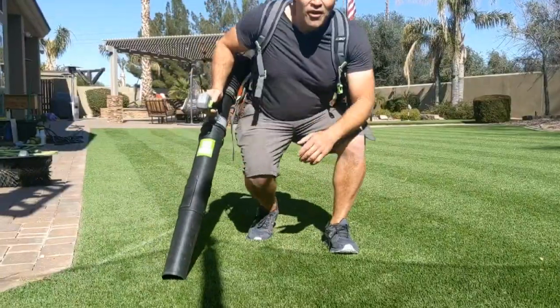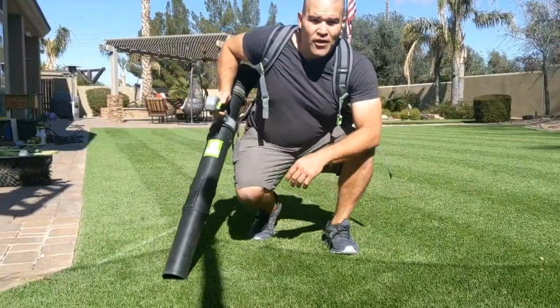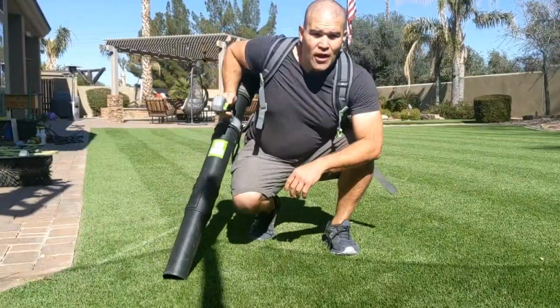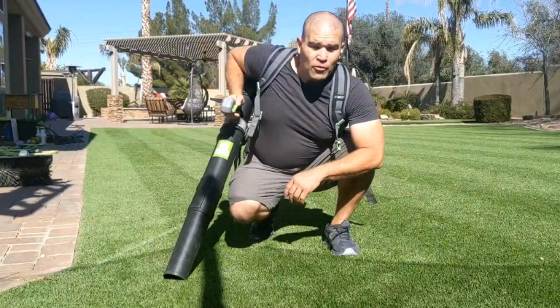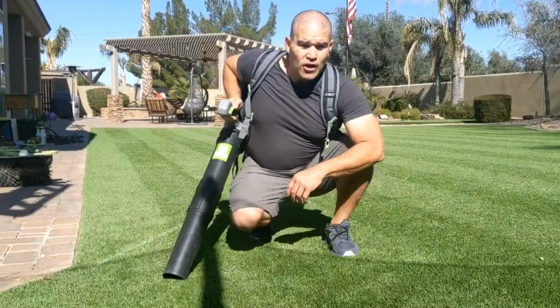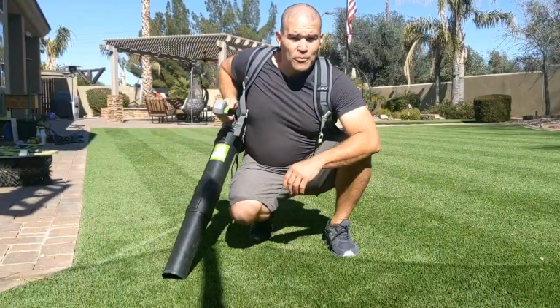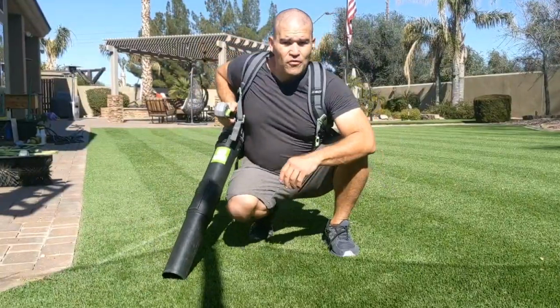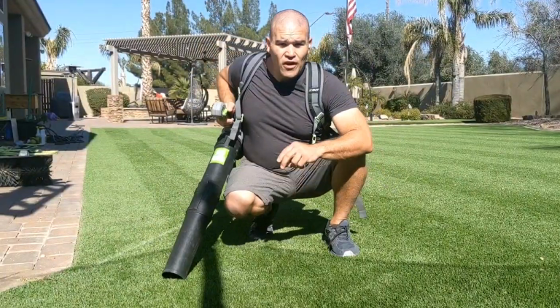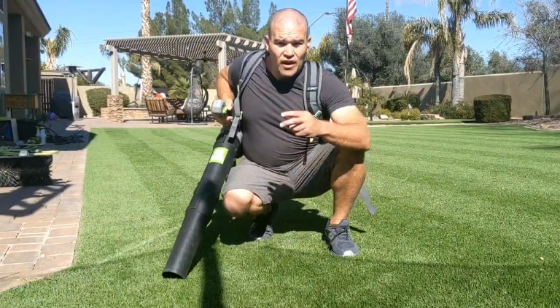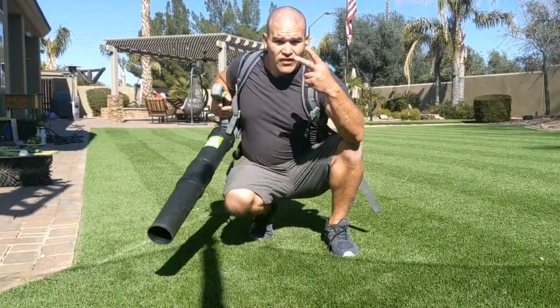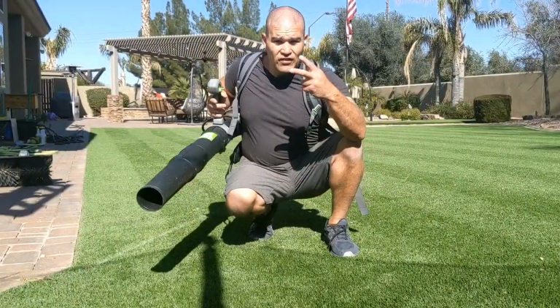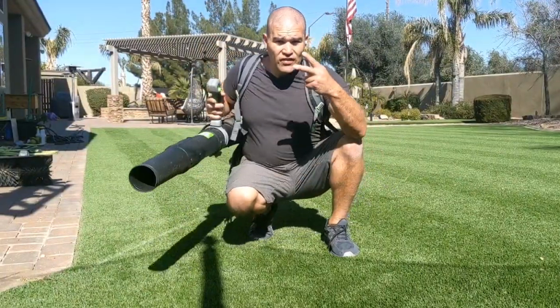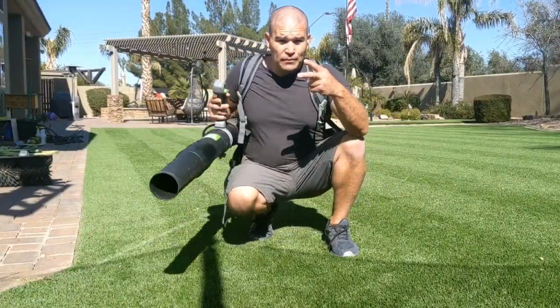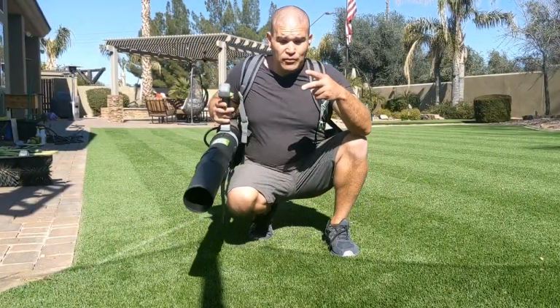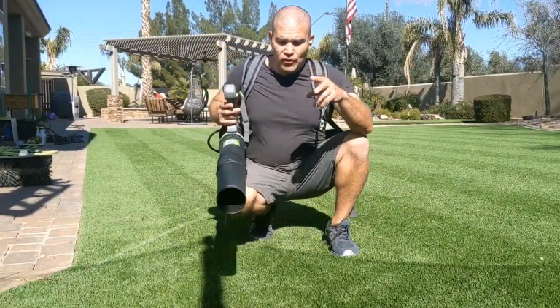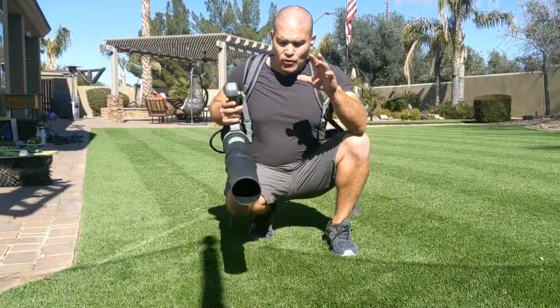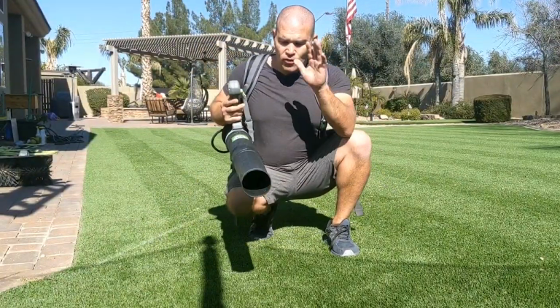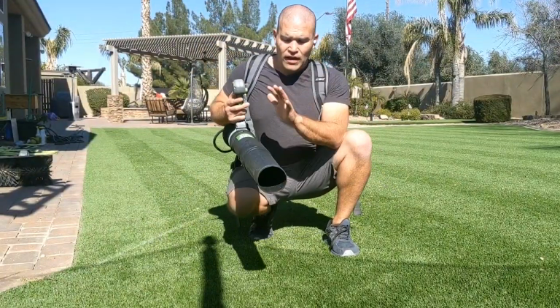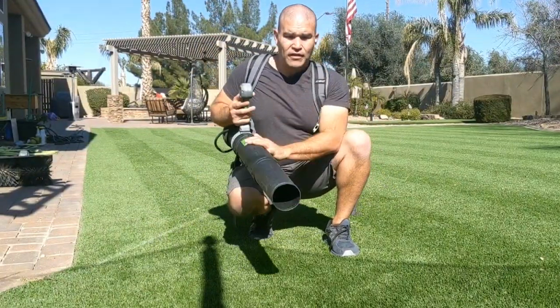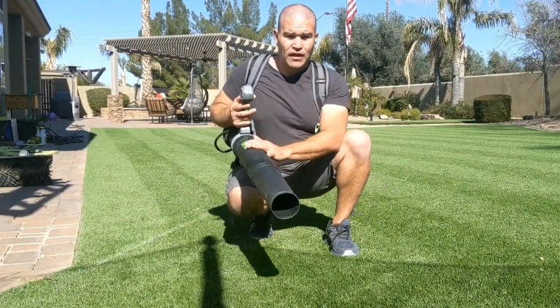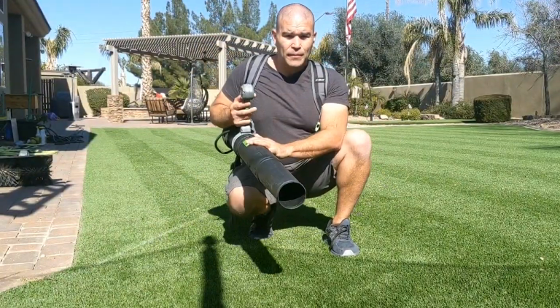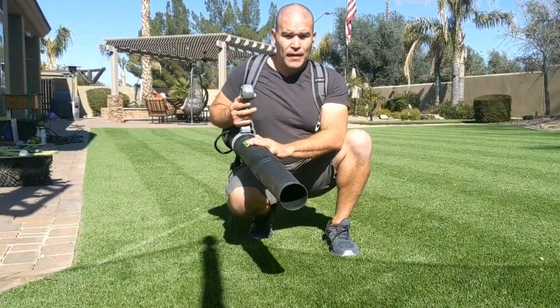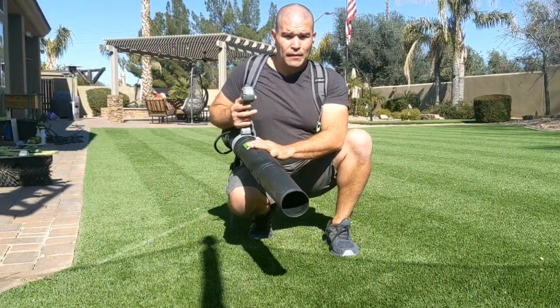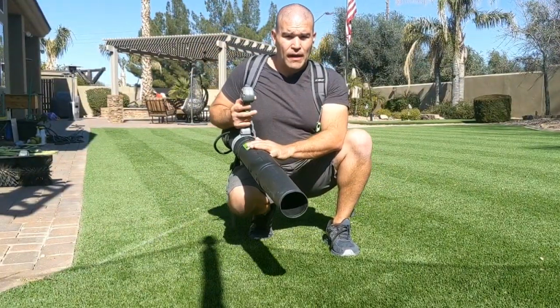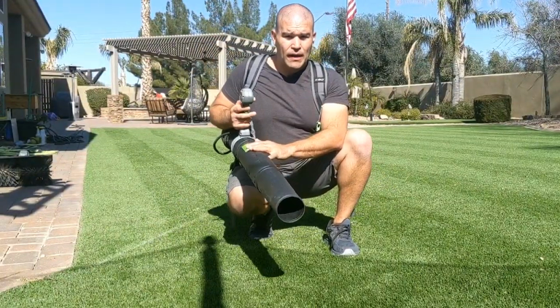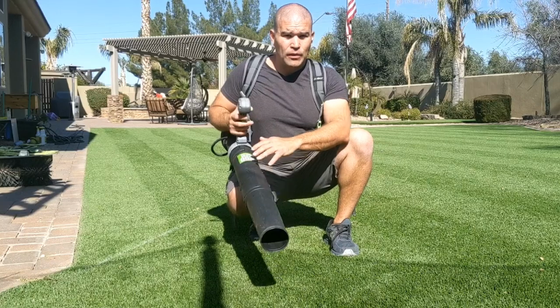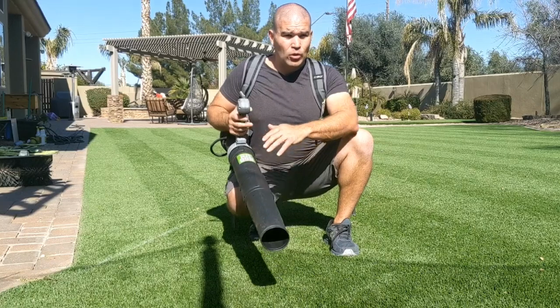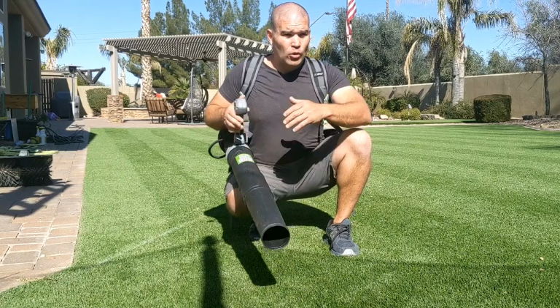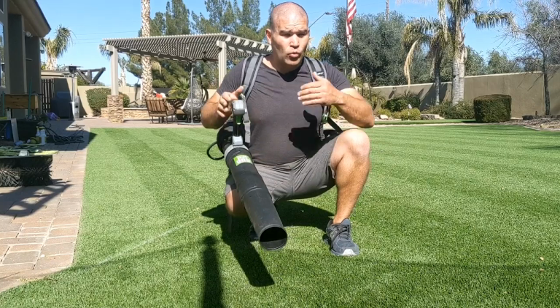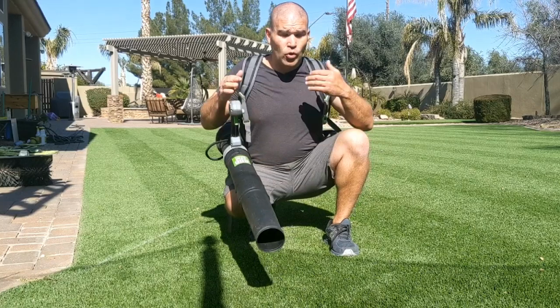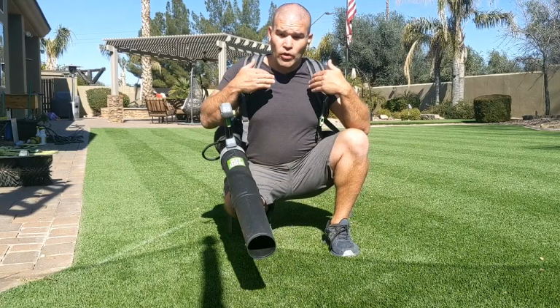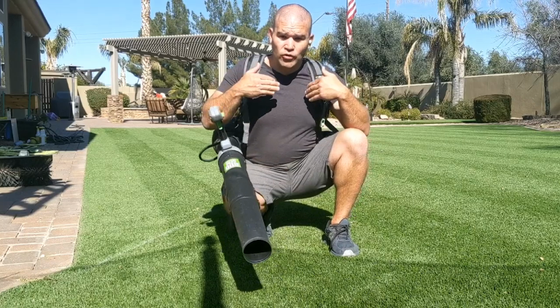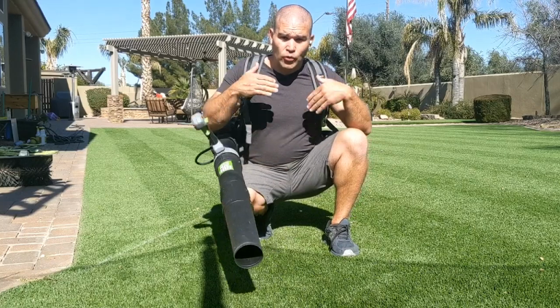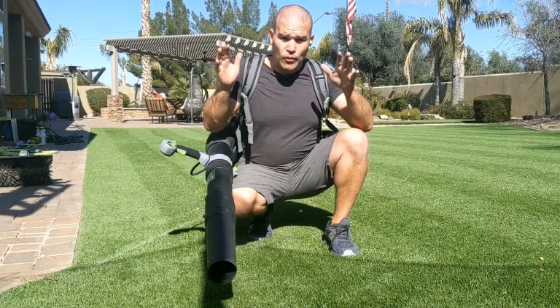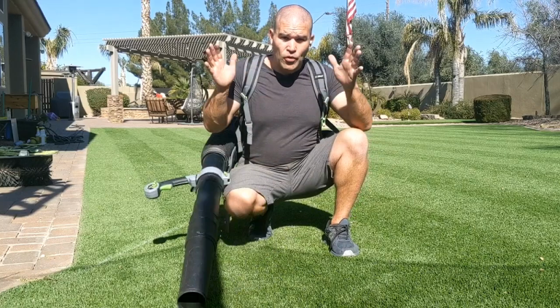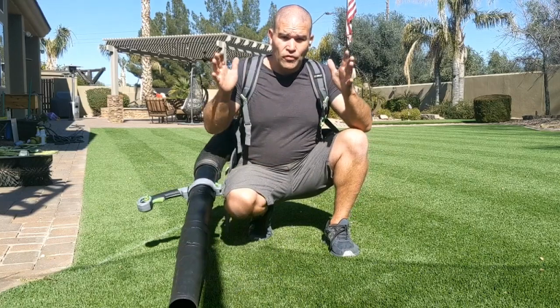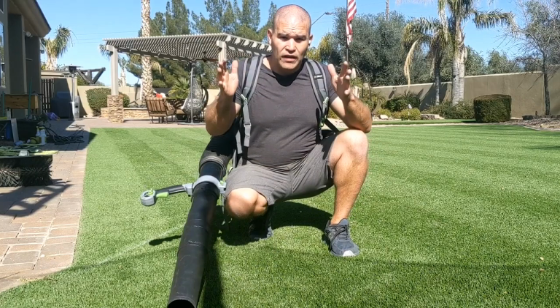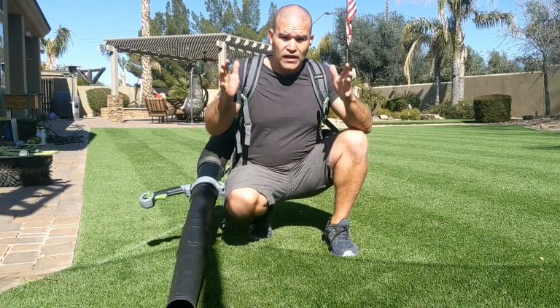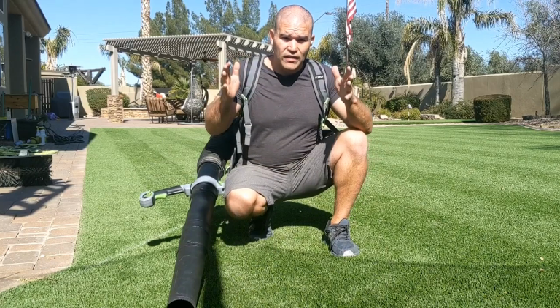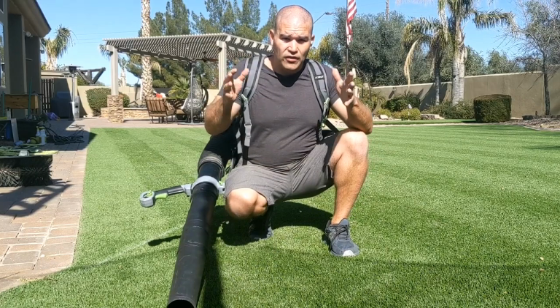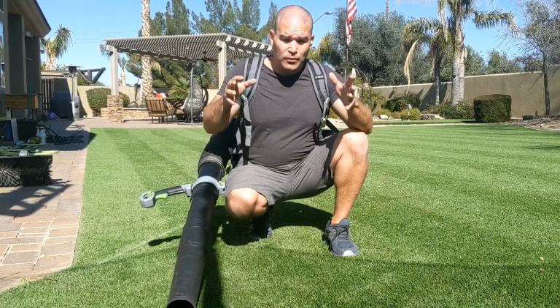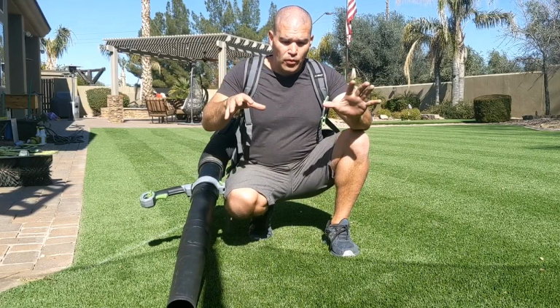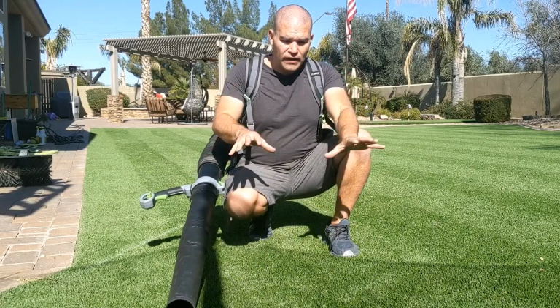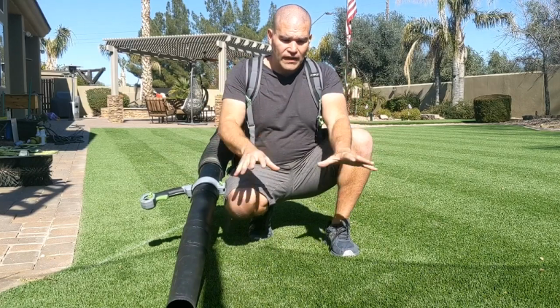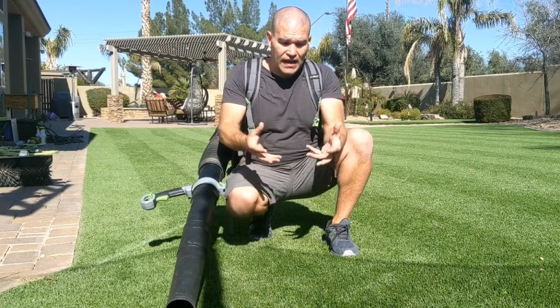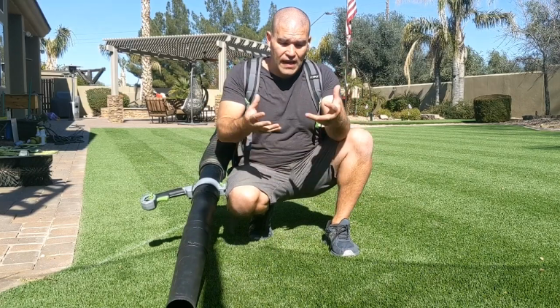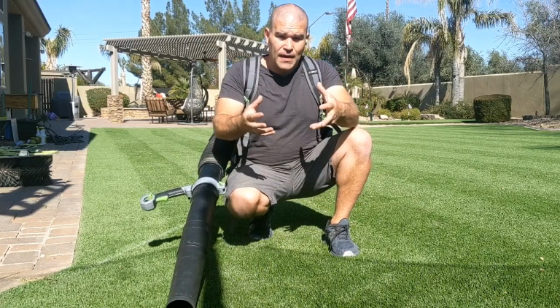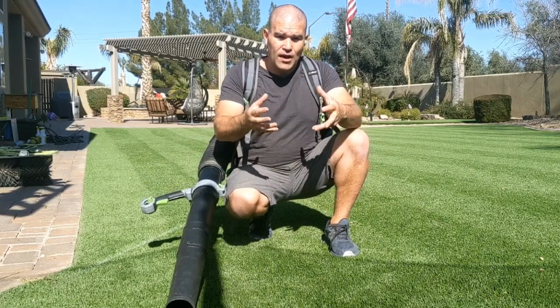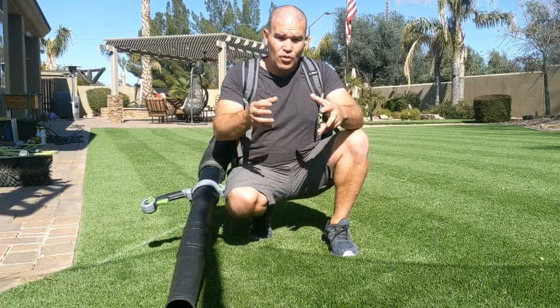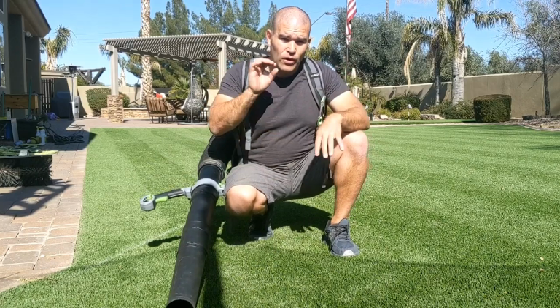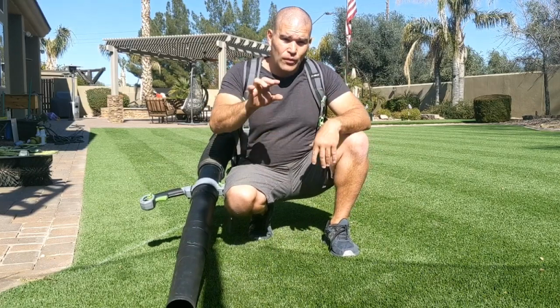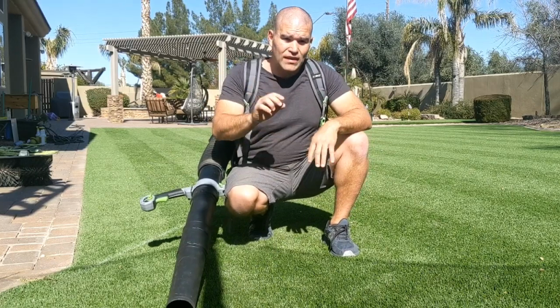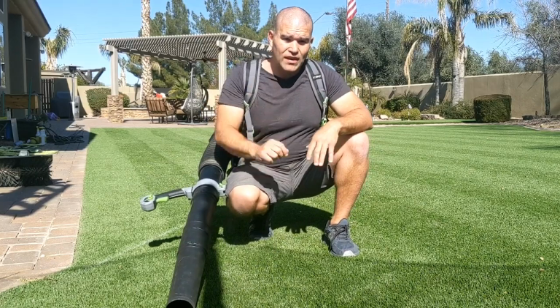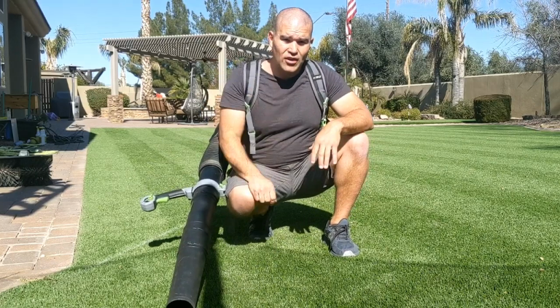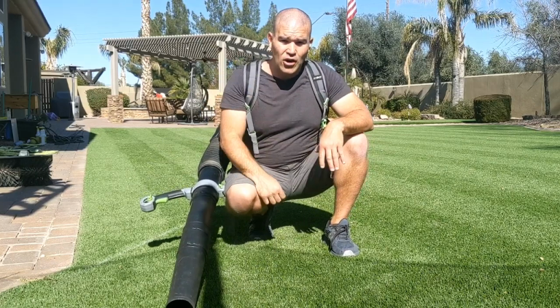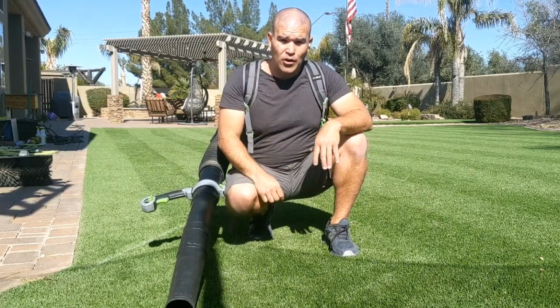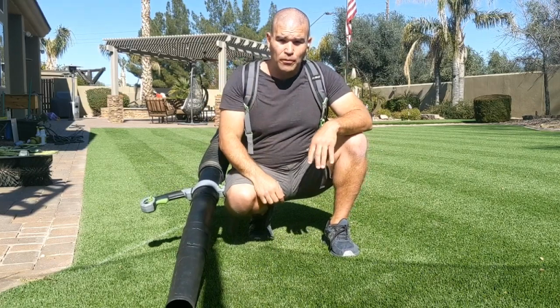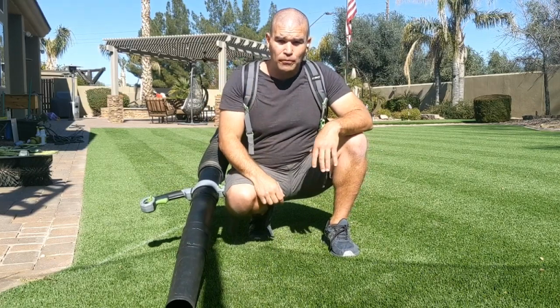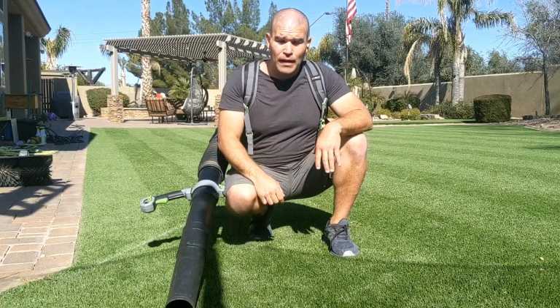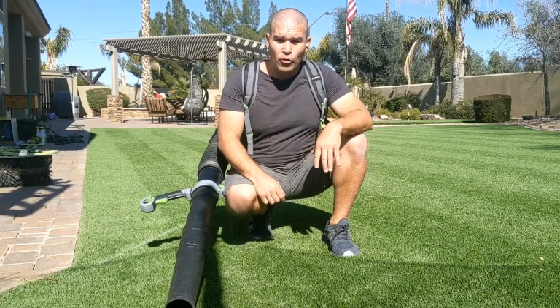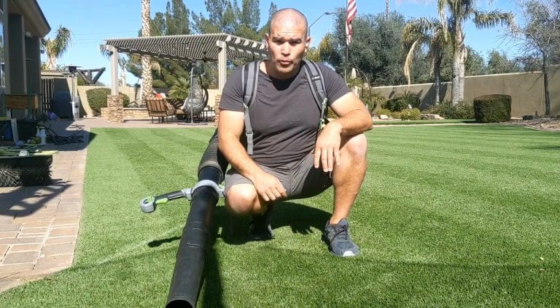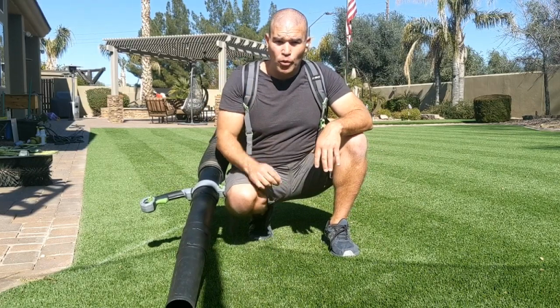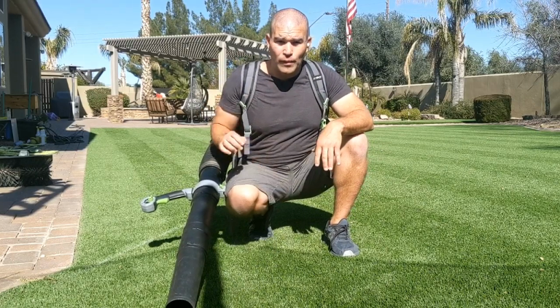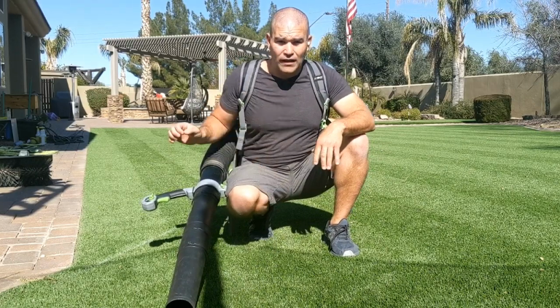Now we're going to move on to step two. I've got the backpack blower. We're going to remove any of the debris that came out when we did our power brooming.